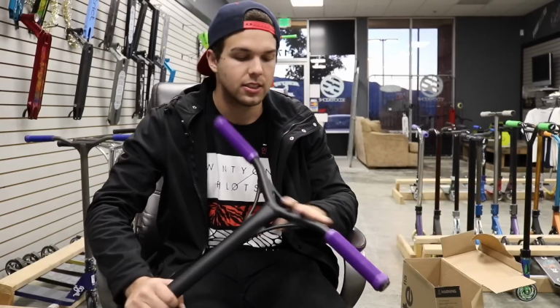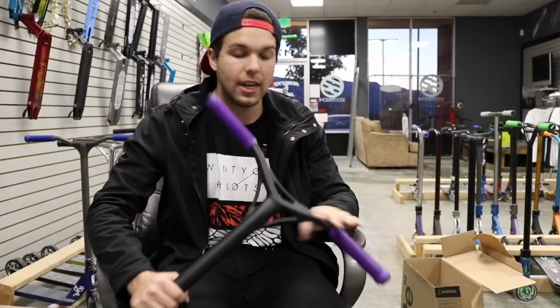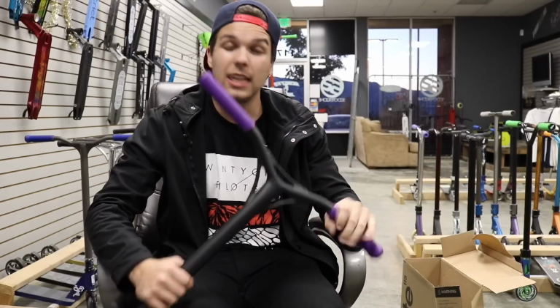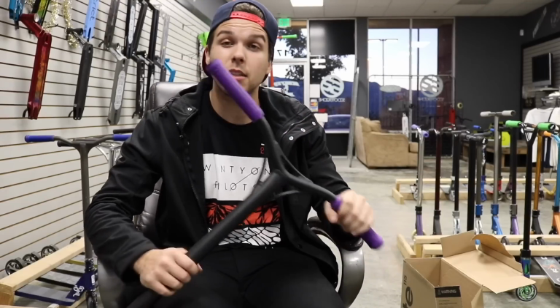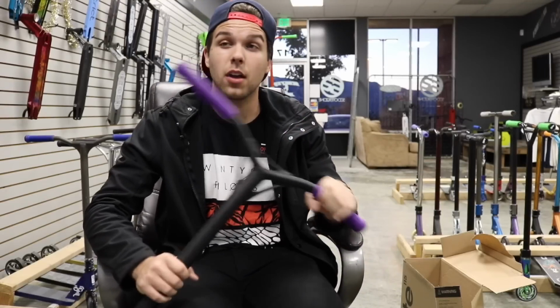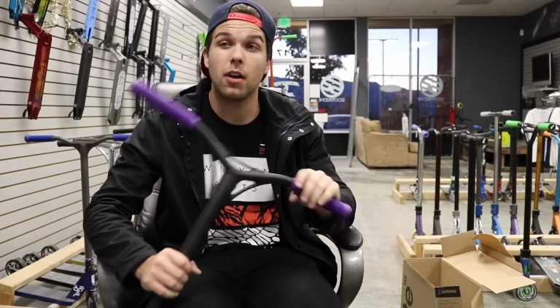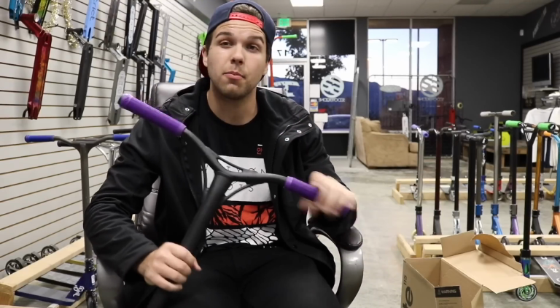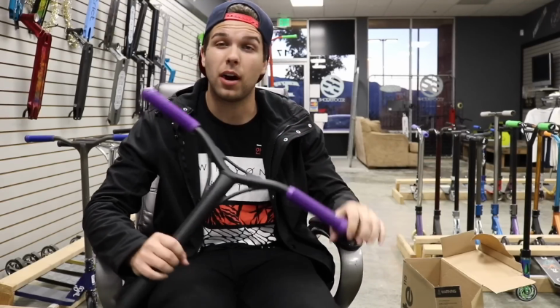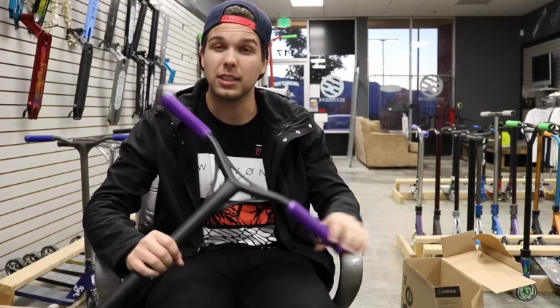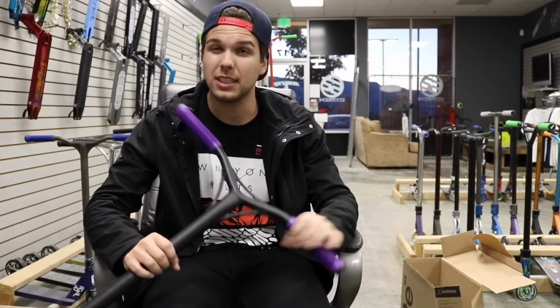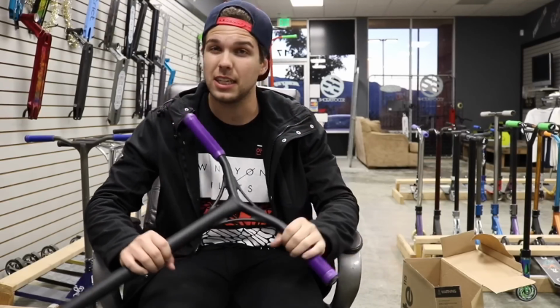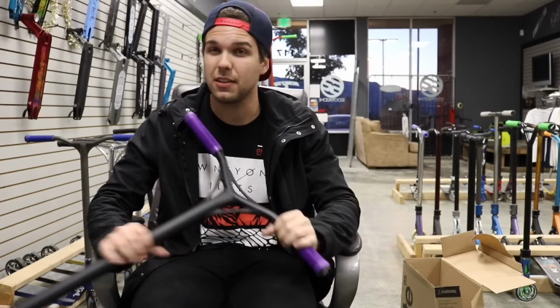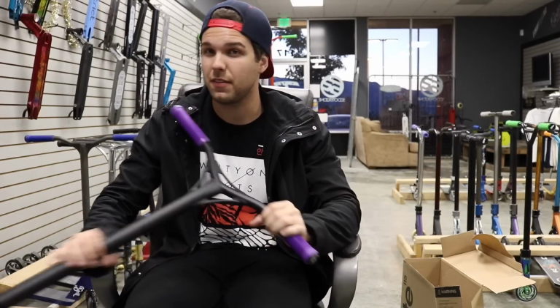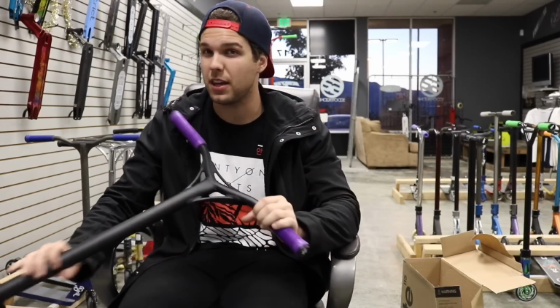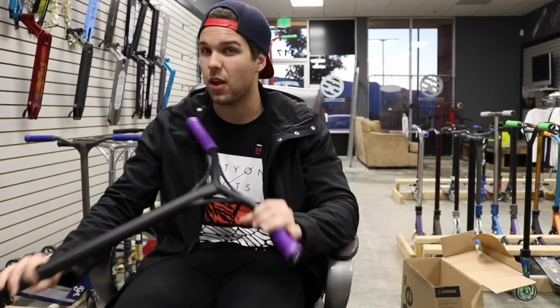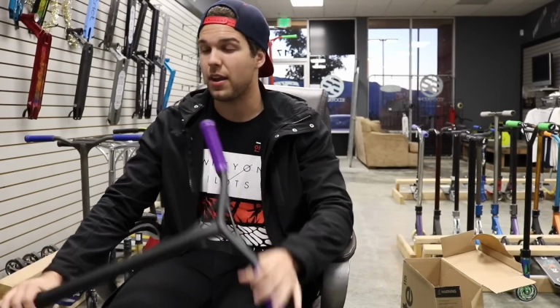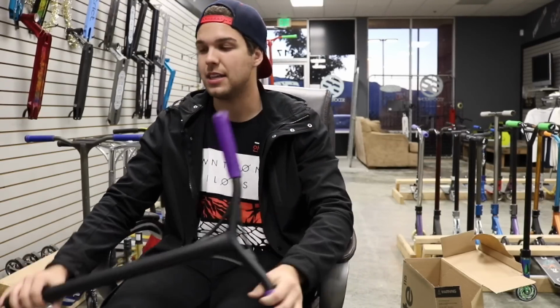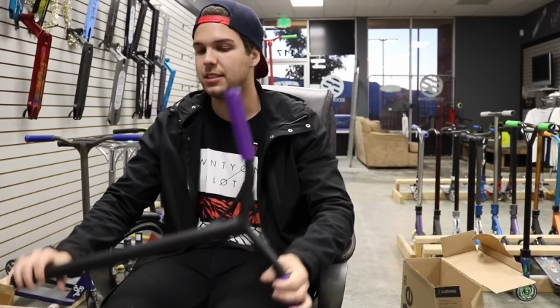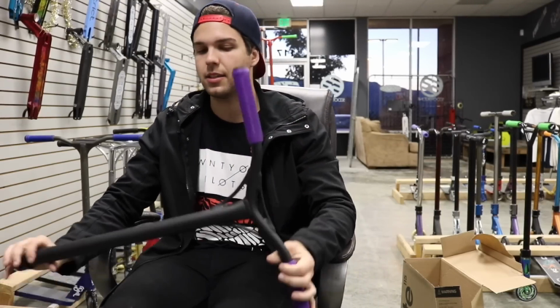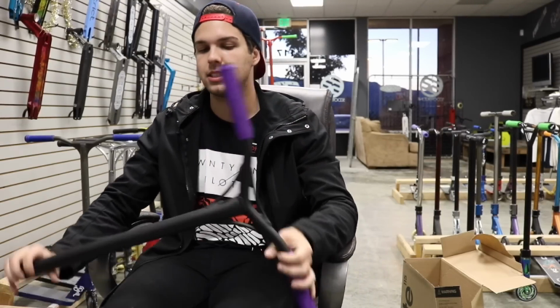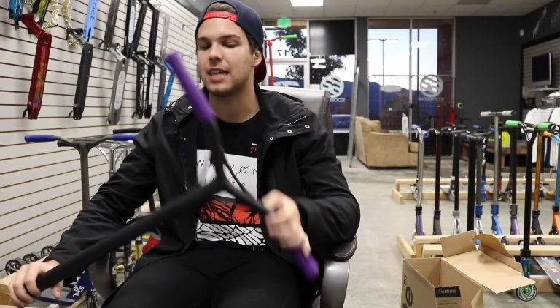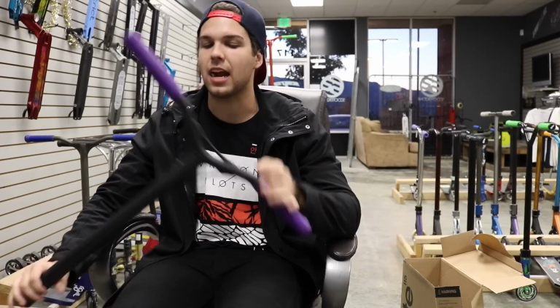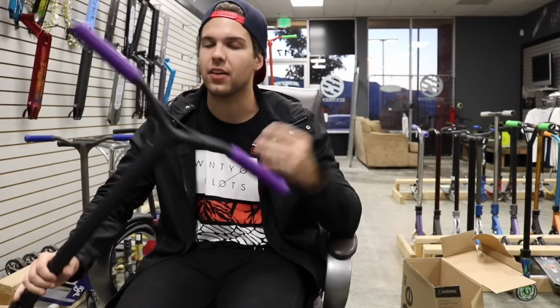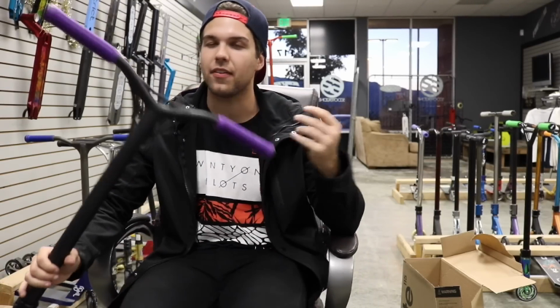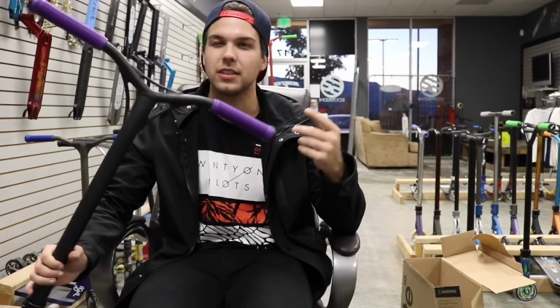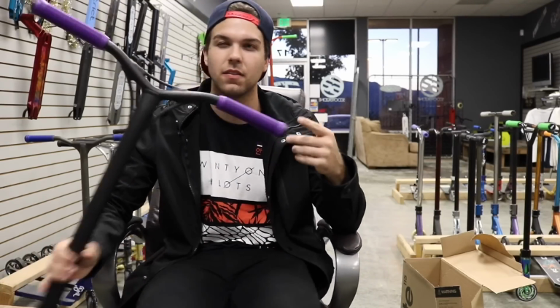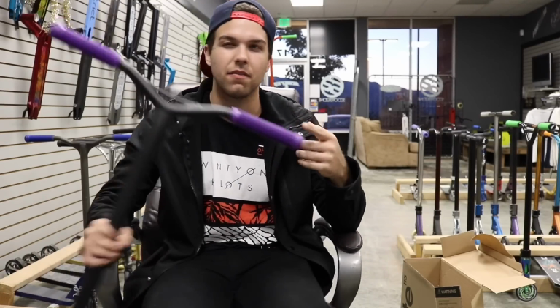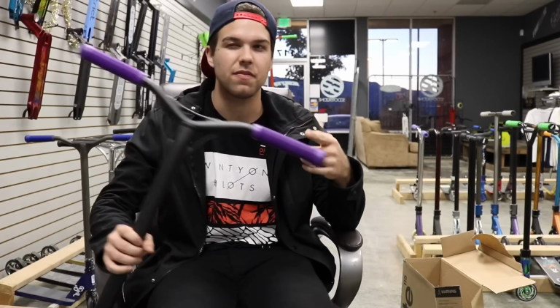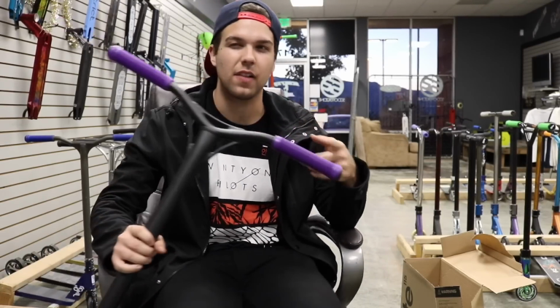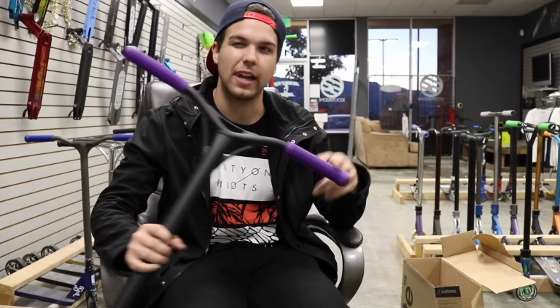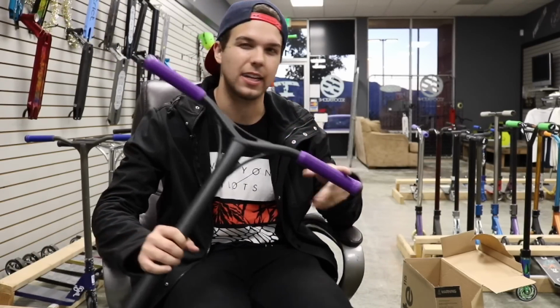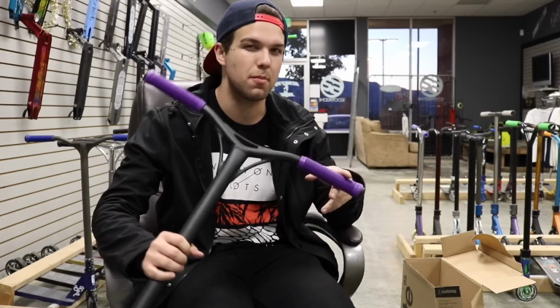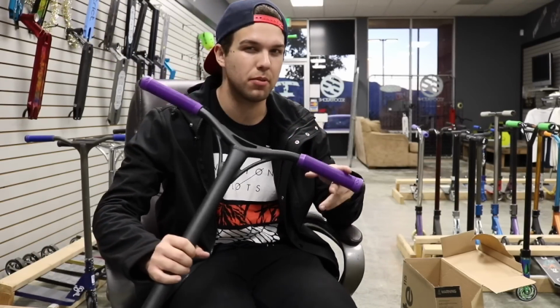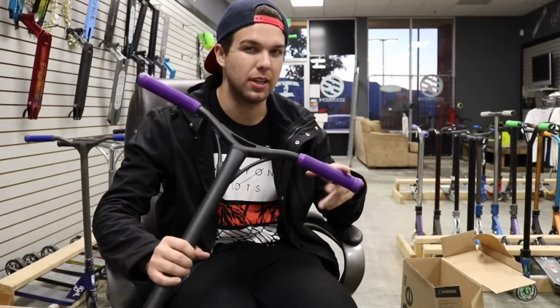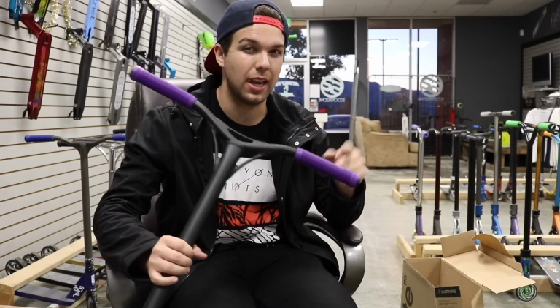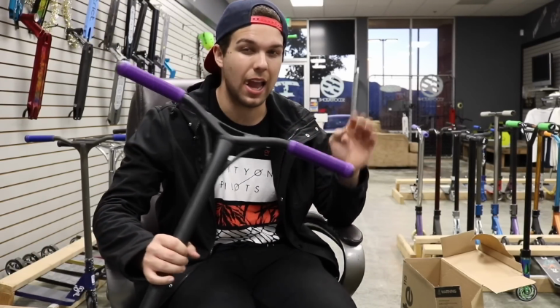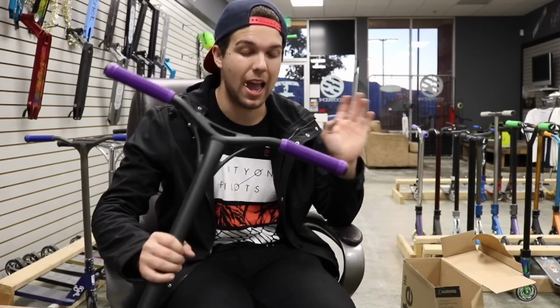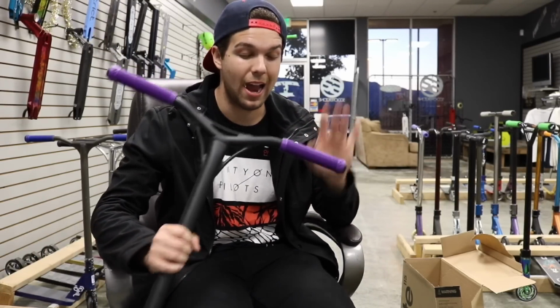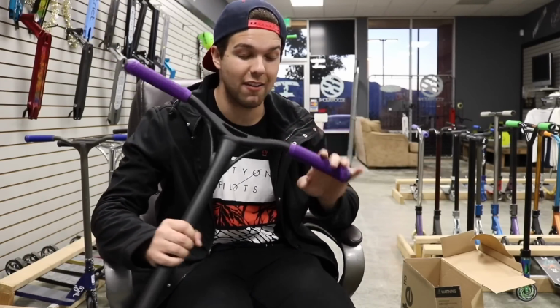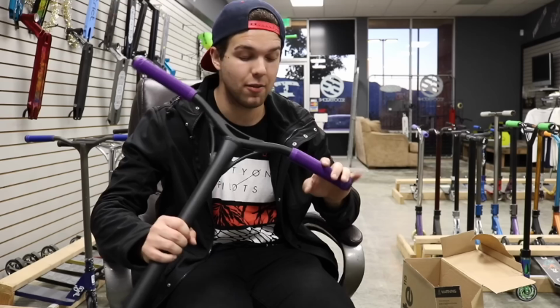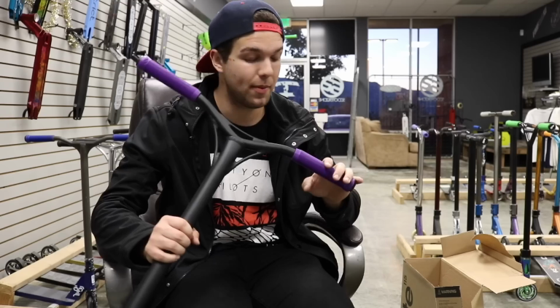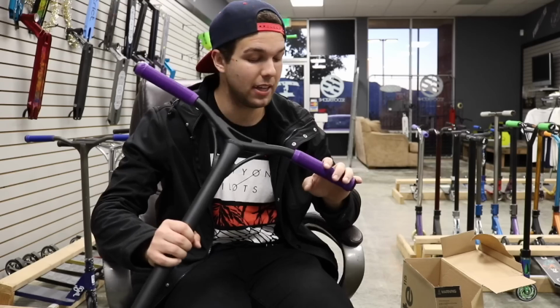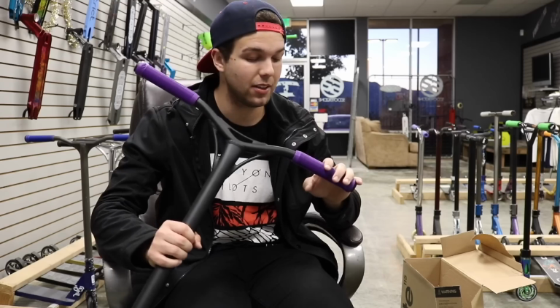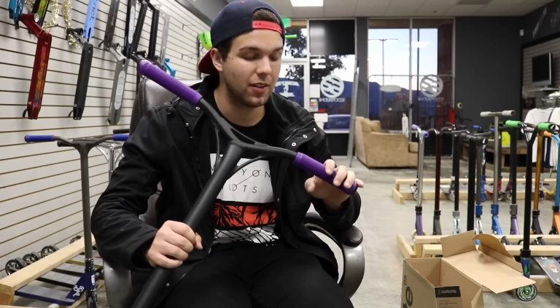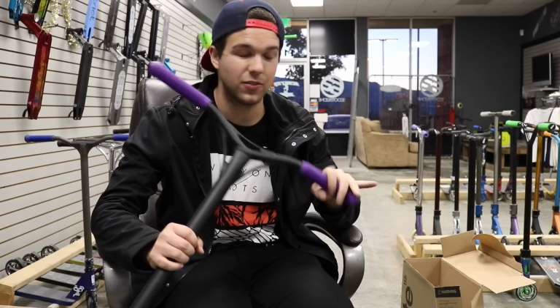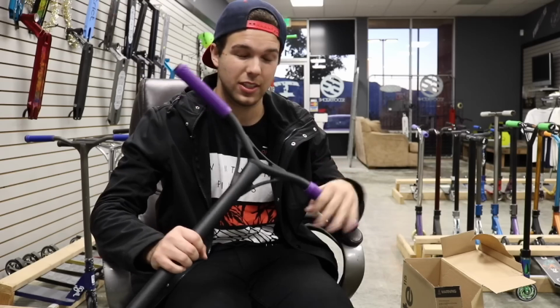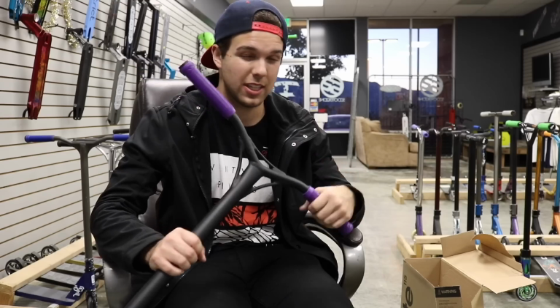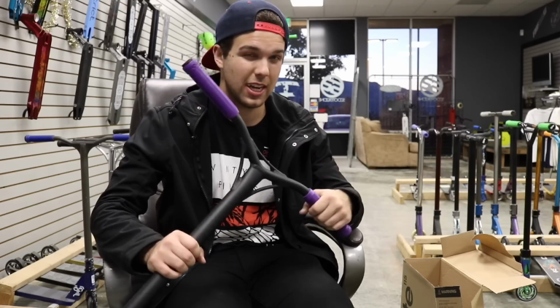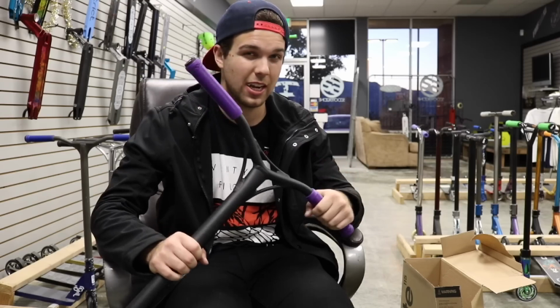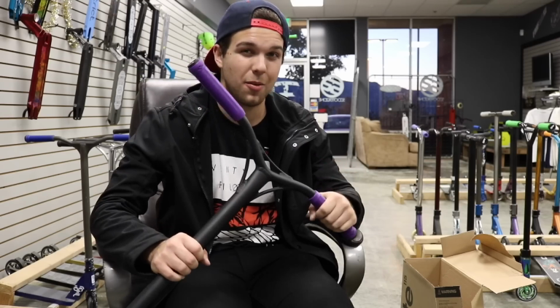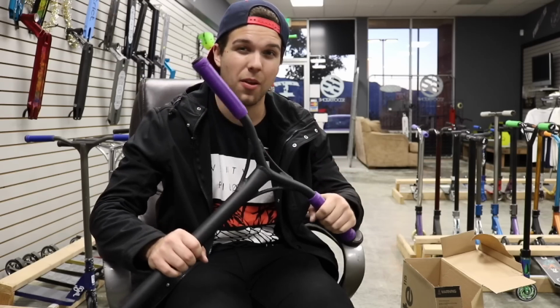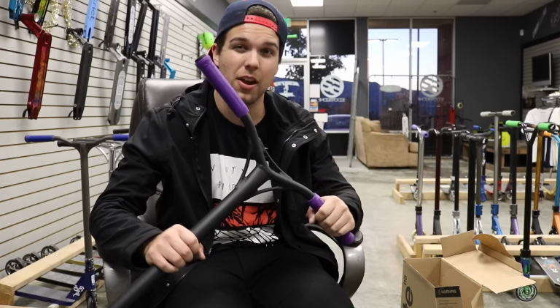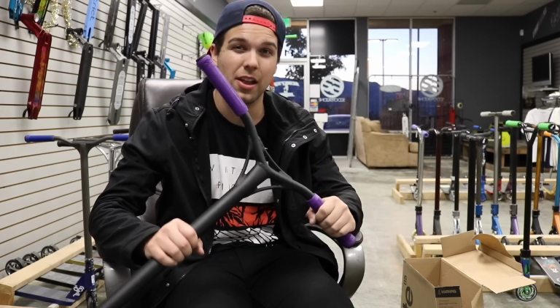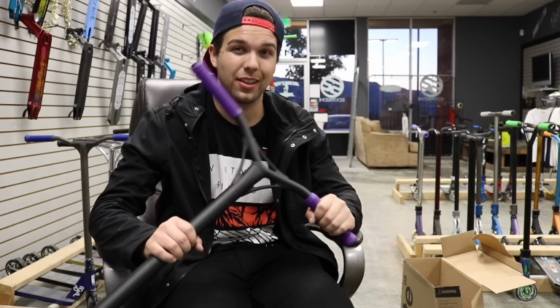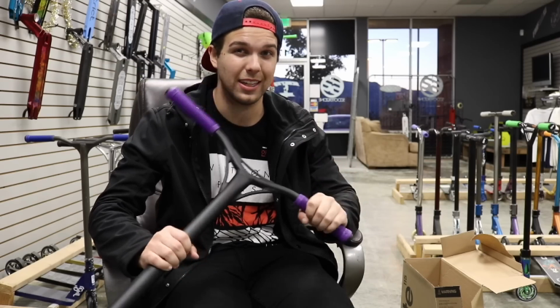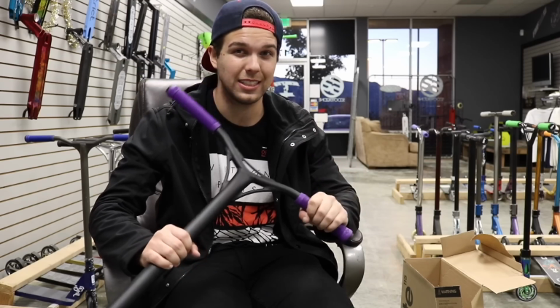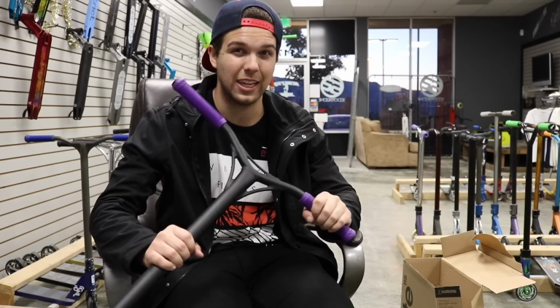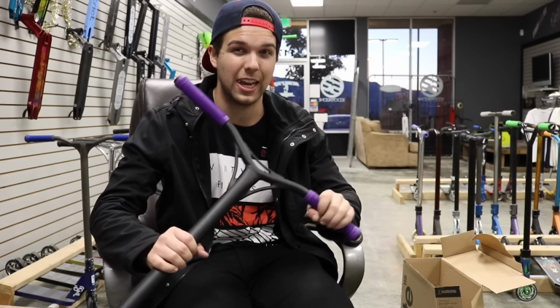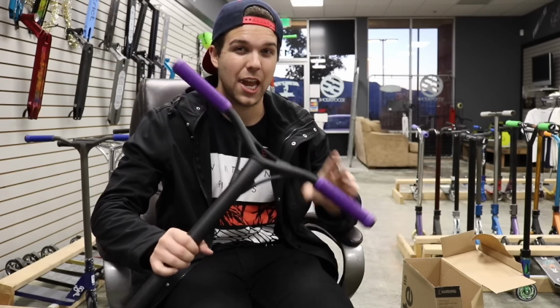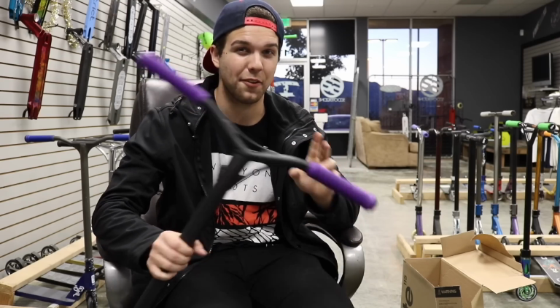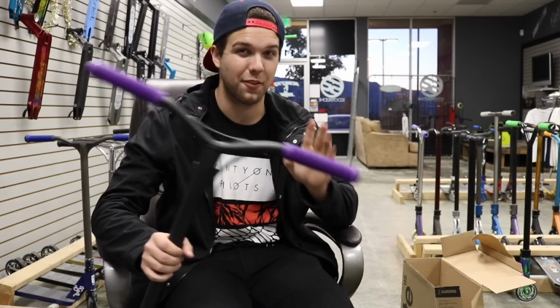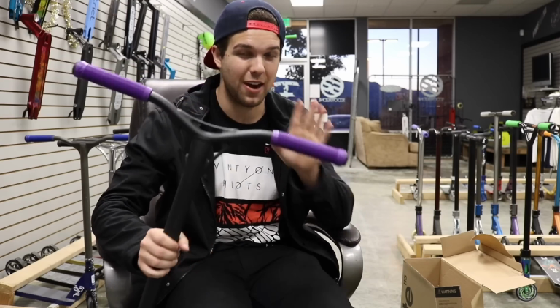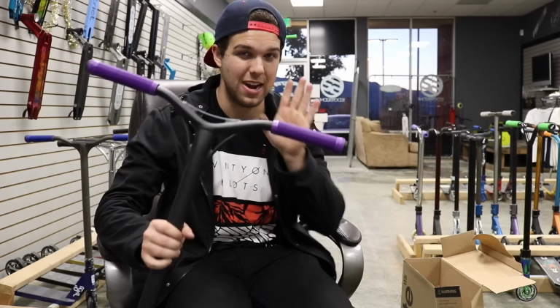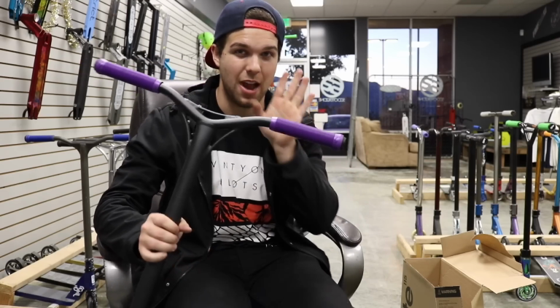Today's unboxing video is the Sacrifice Flight Complete. Everybody loves this thing, let's get into it right now.